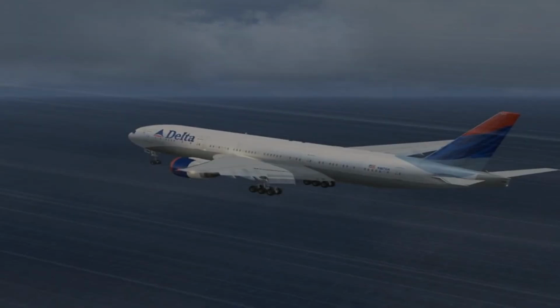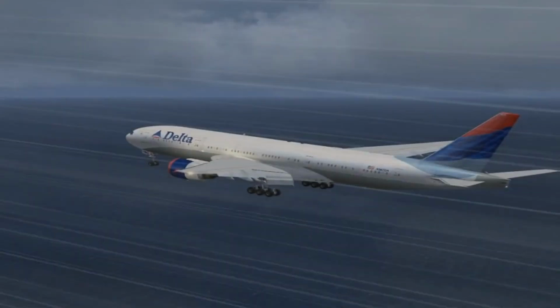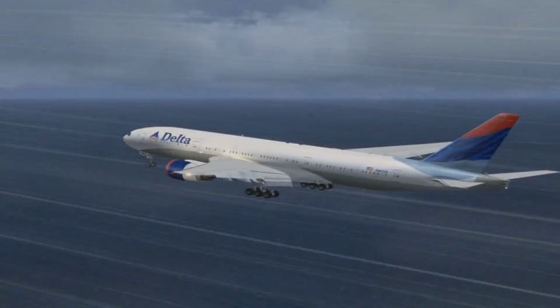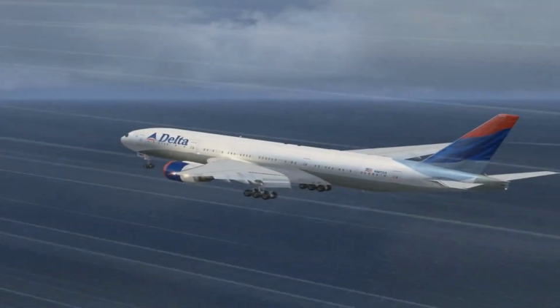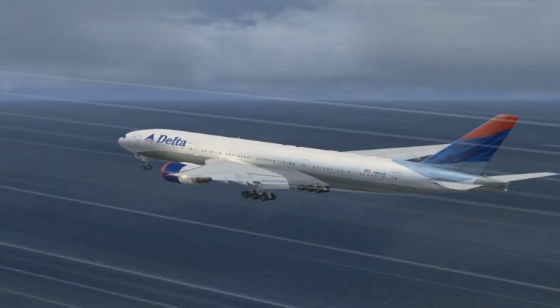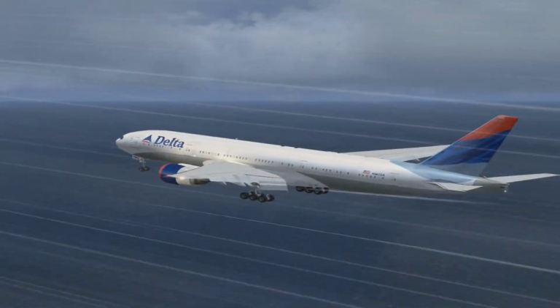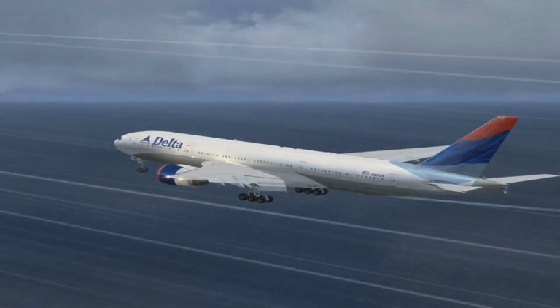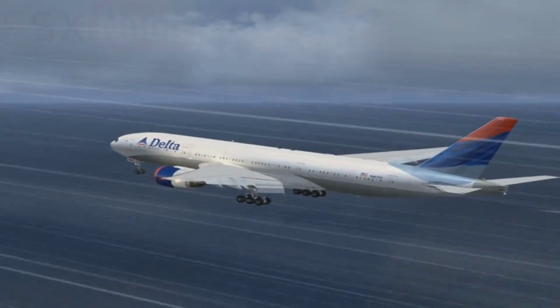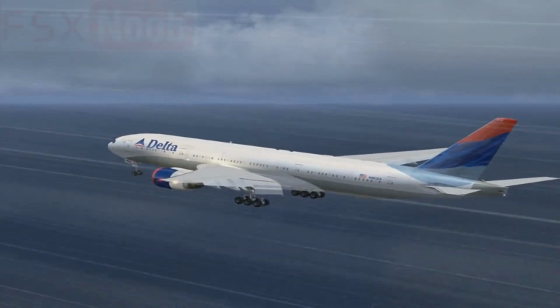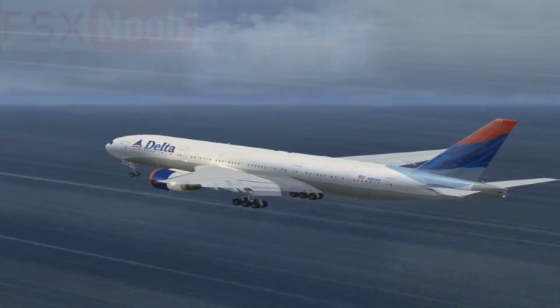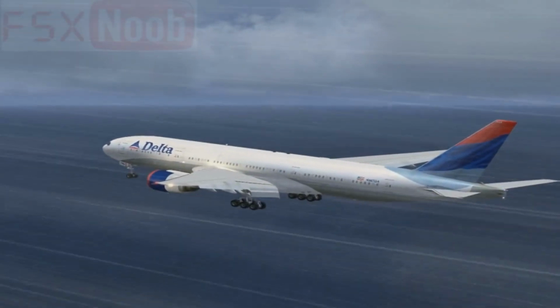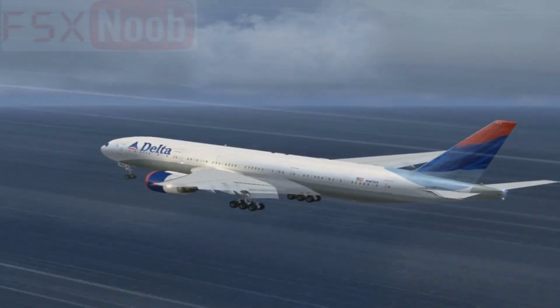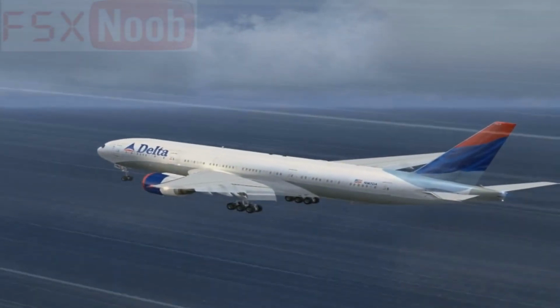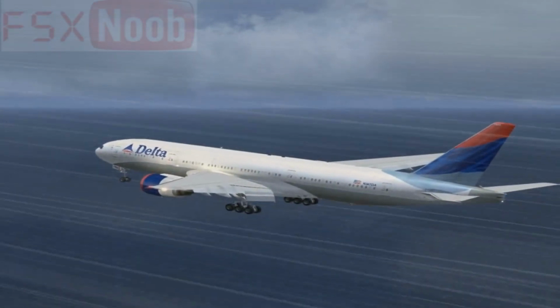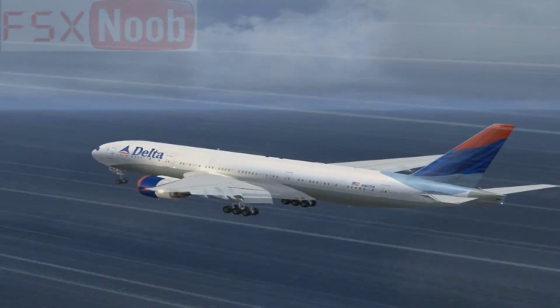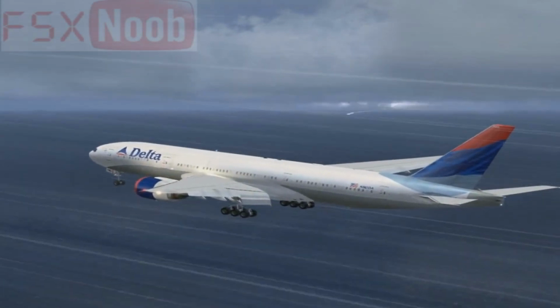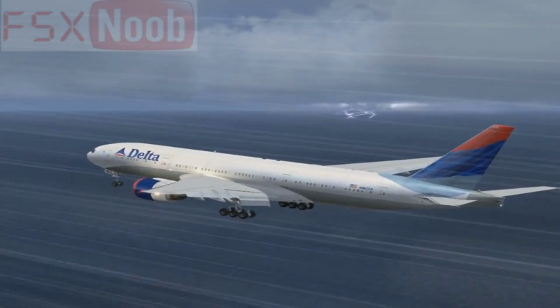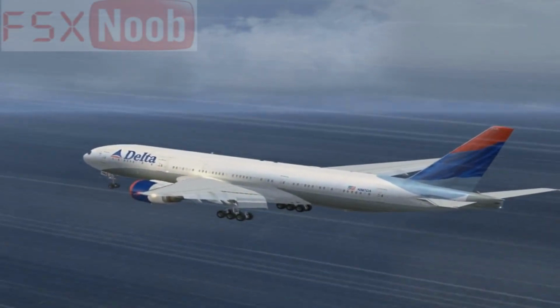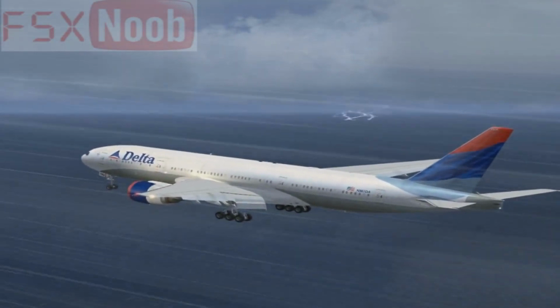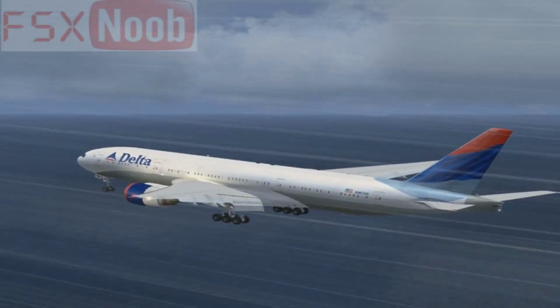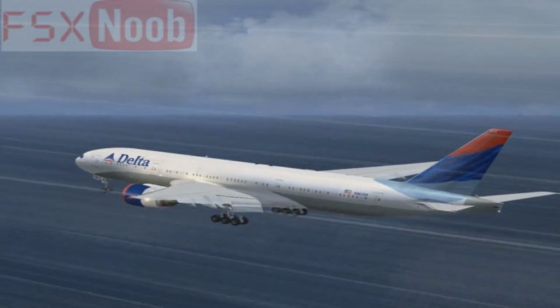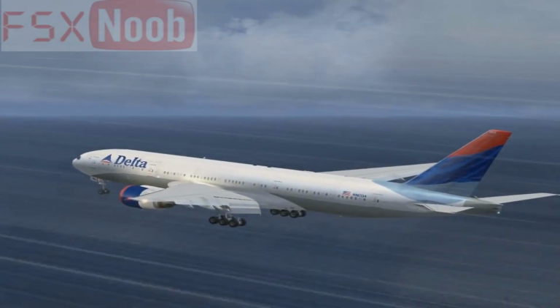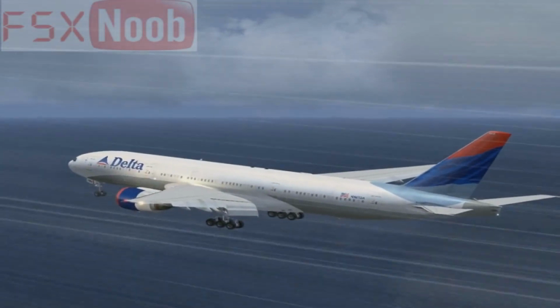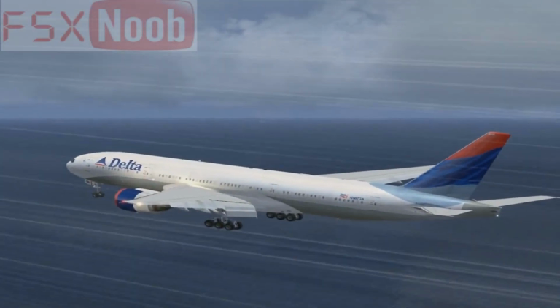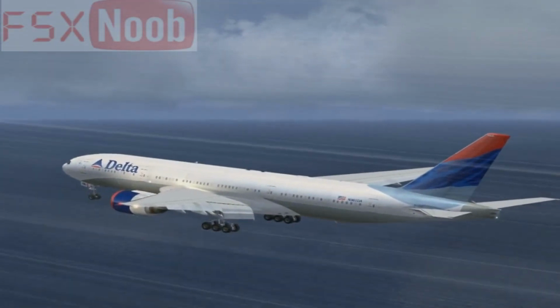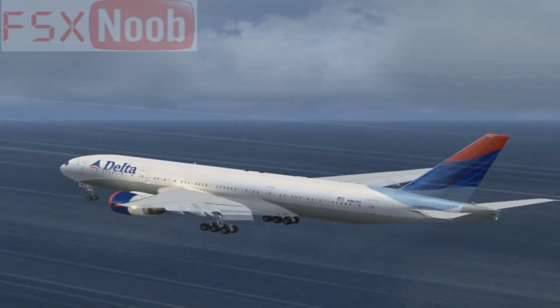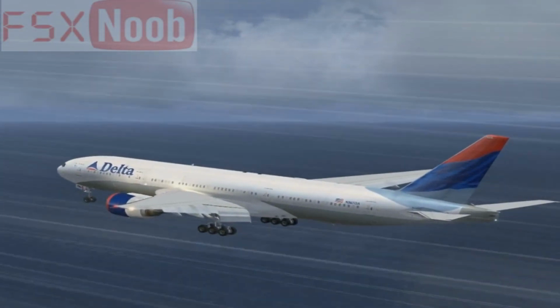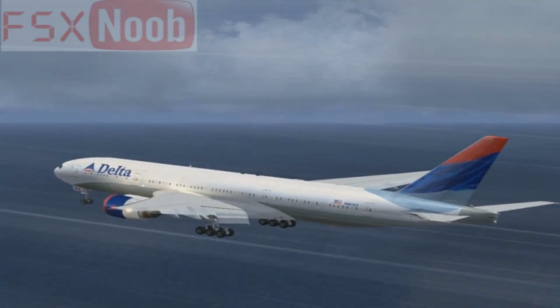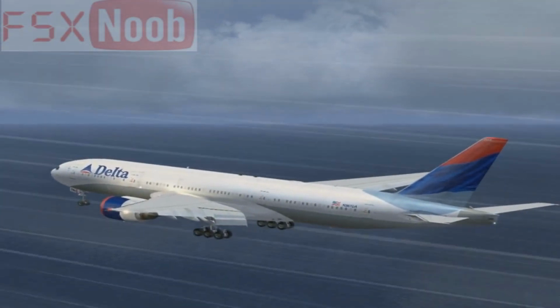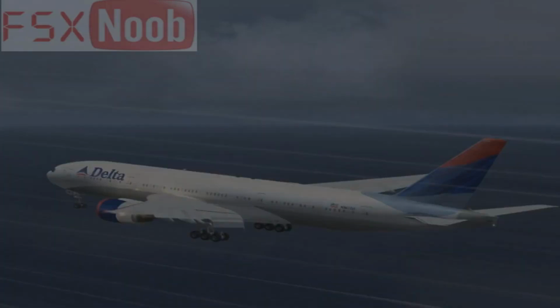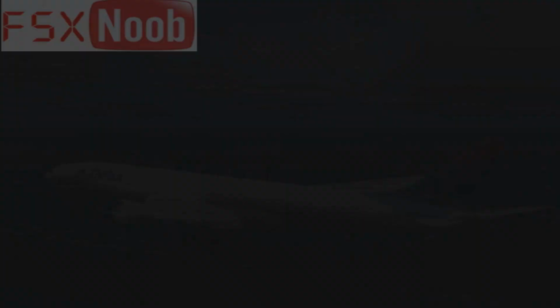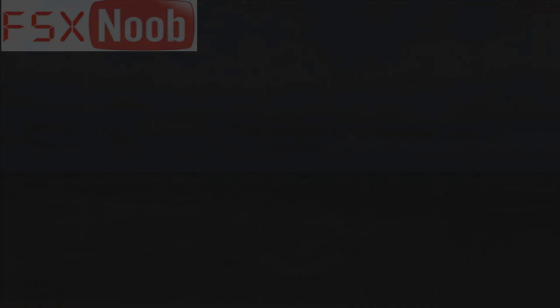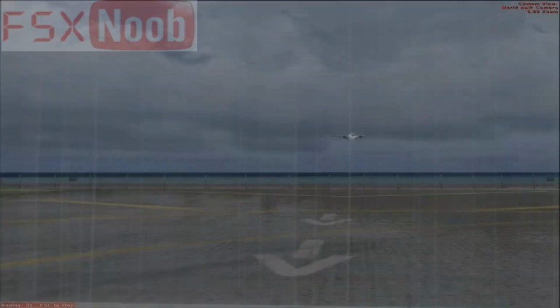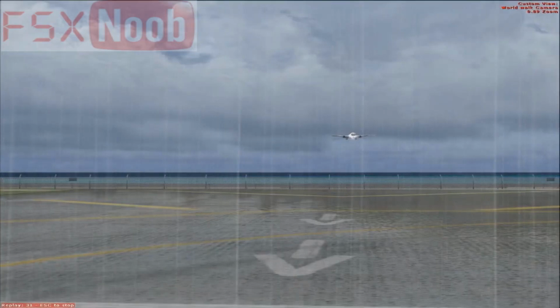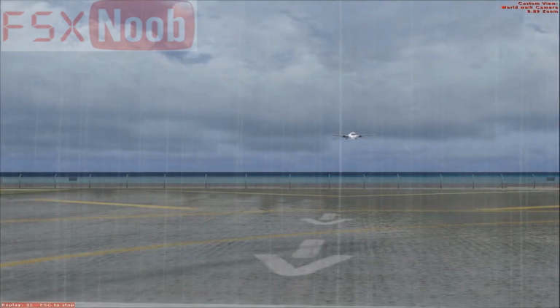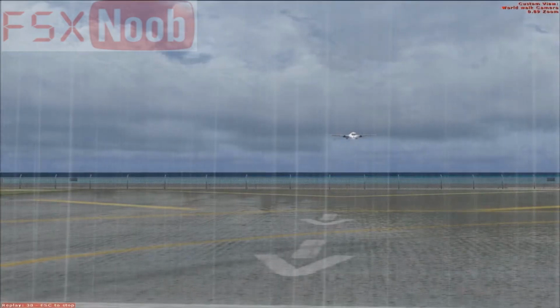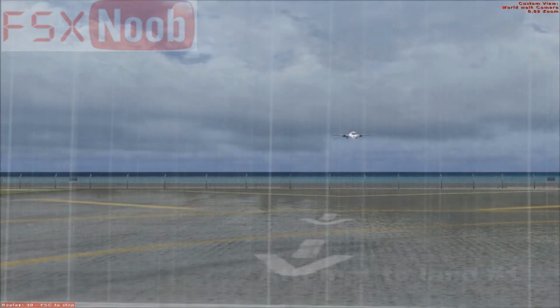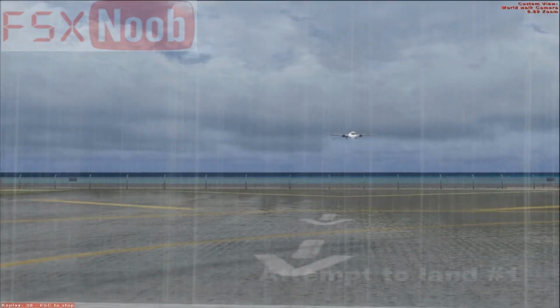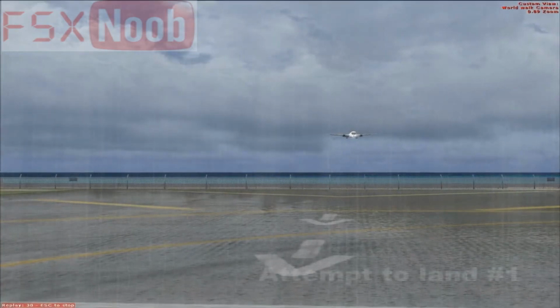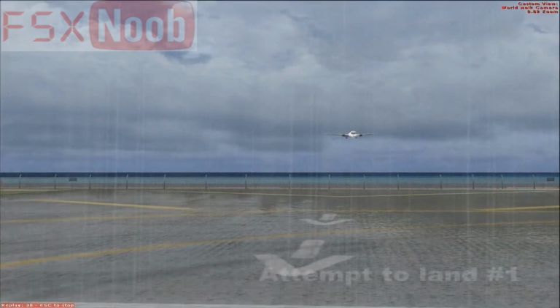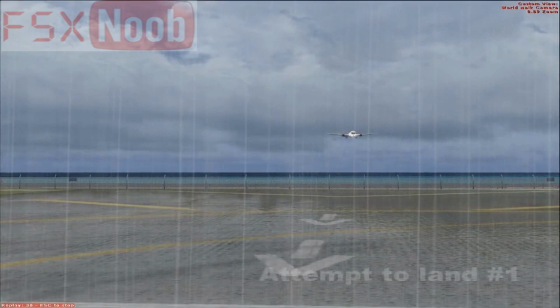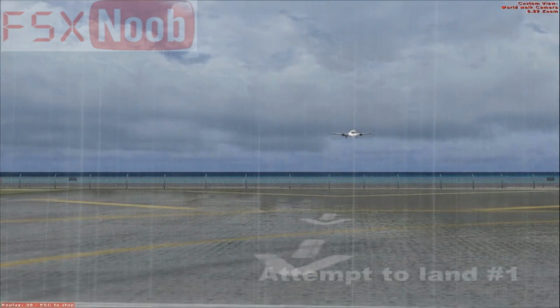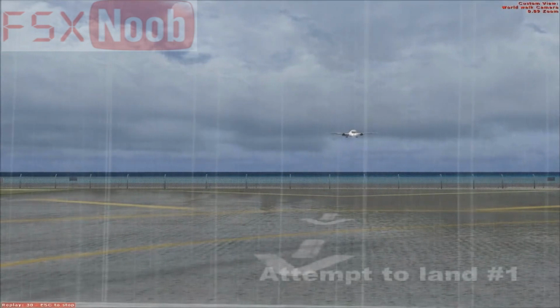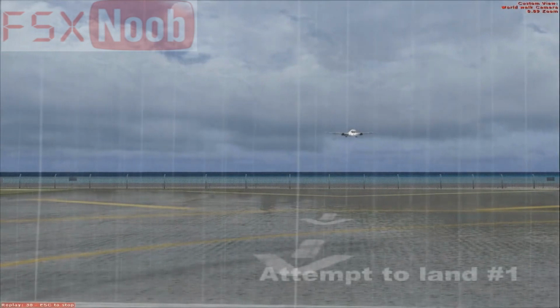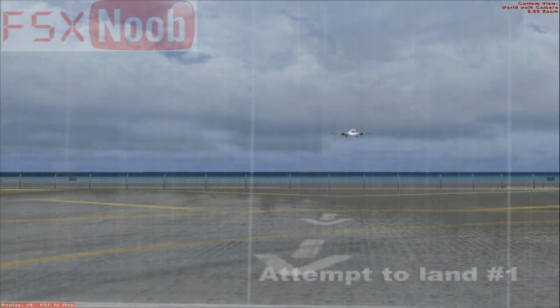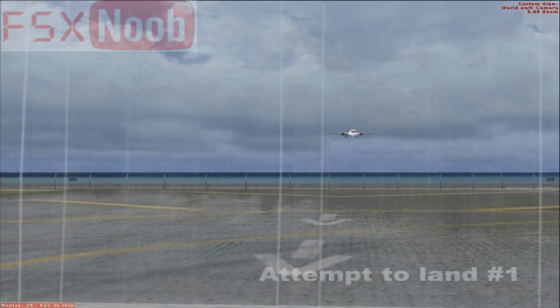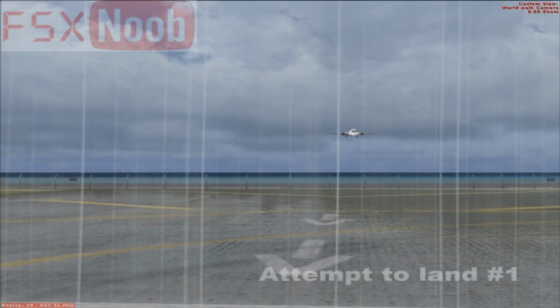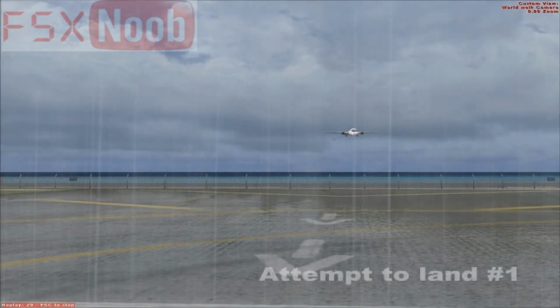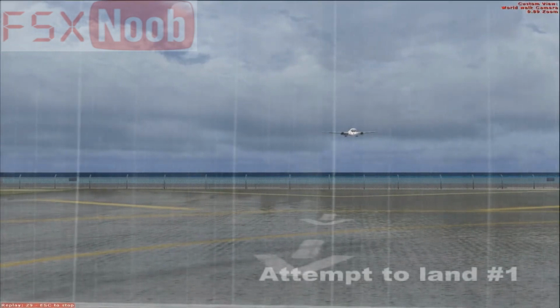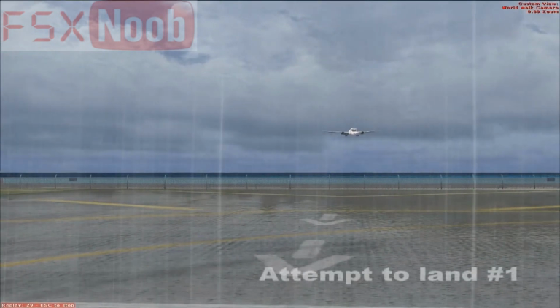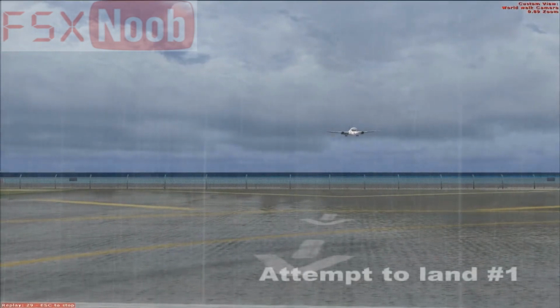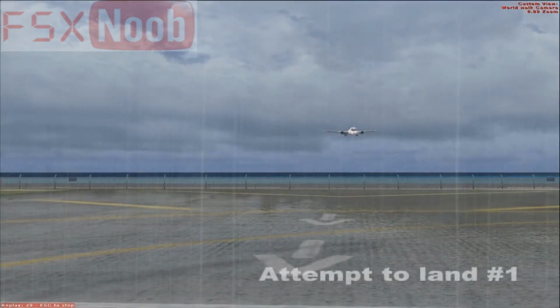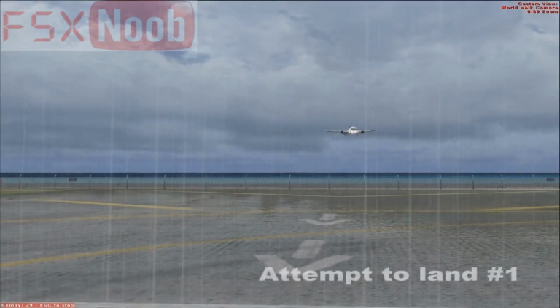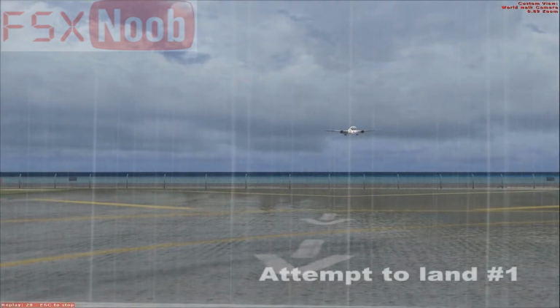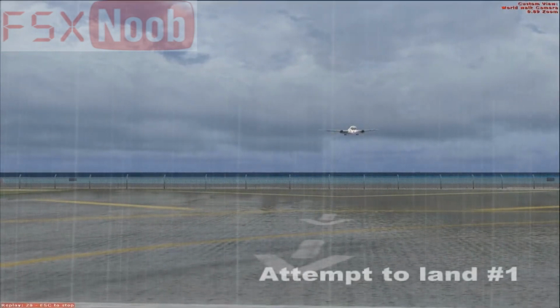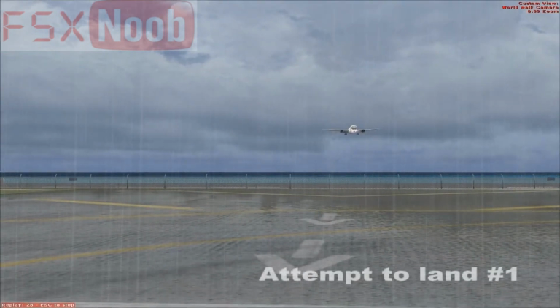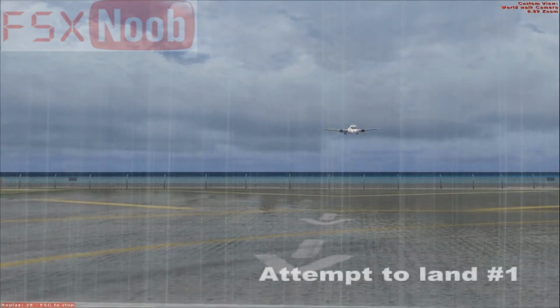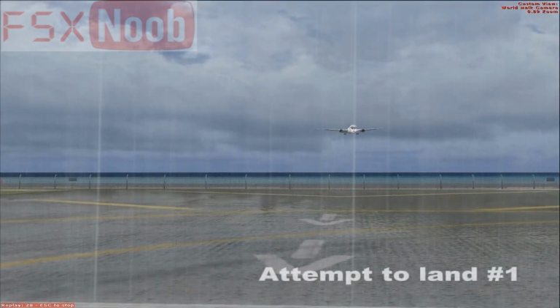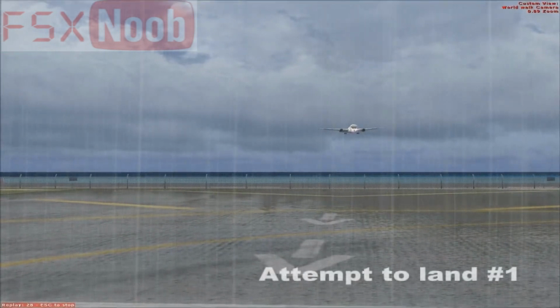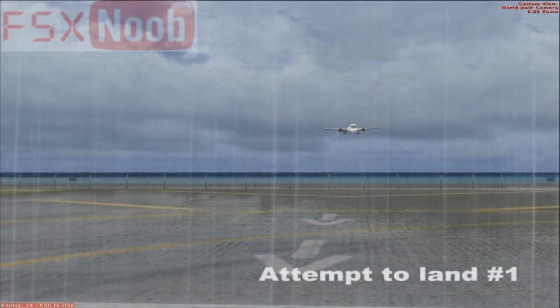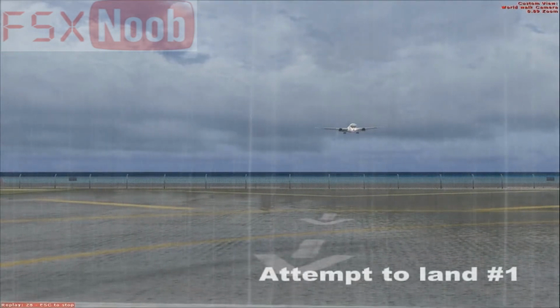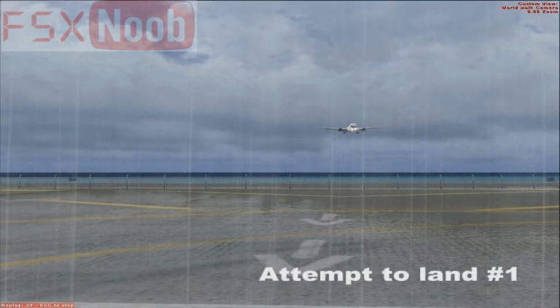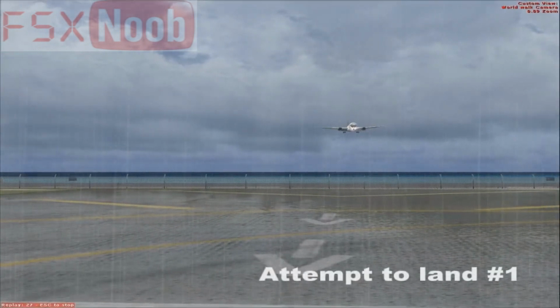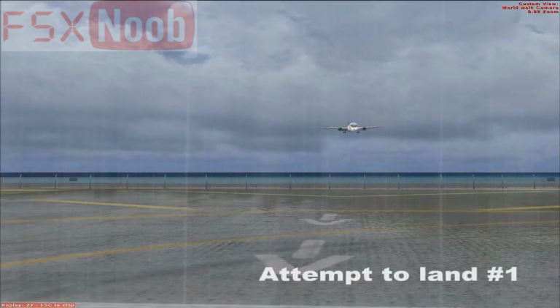Welcome aboard, and thanks for flying with us. We're committed to making your flight safe and comfortable. So before we depart, we'll be showing a brief safety presentation.